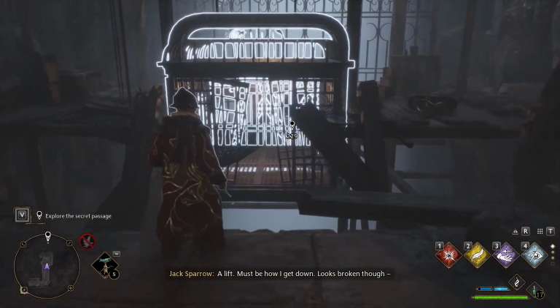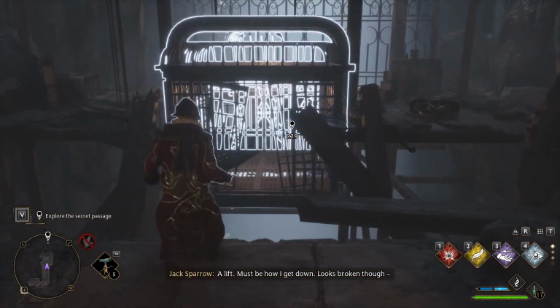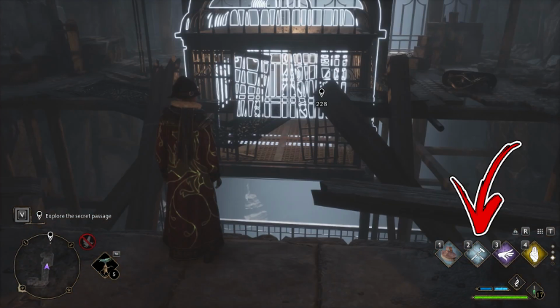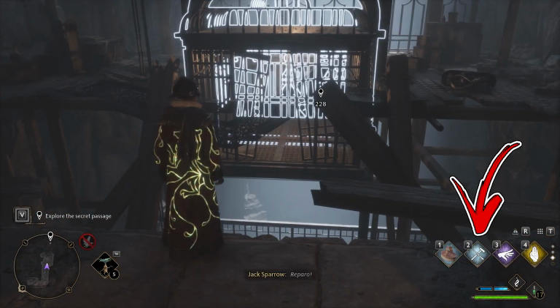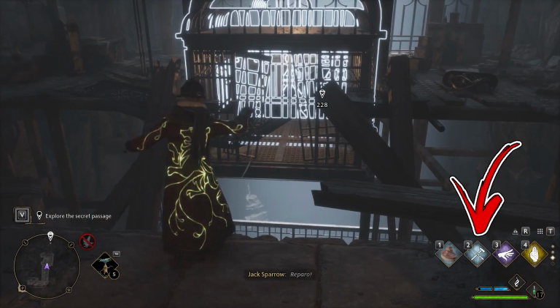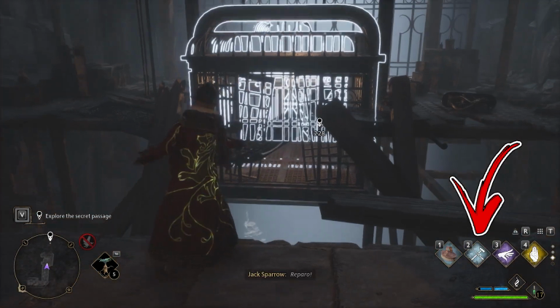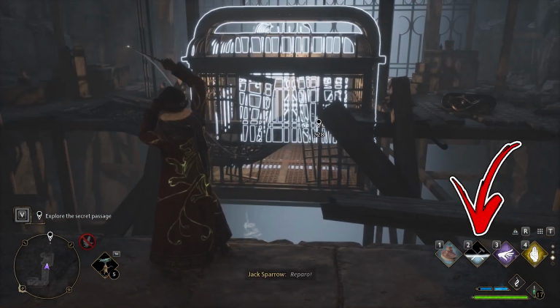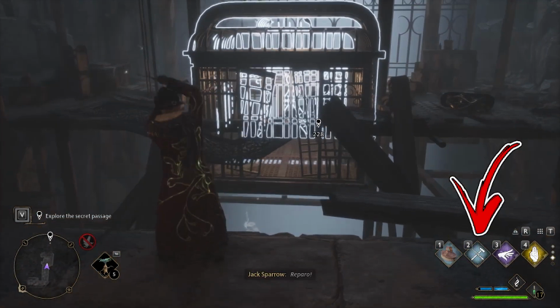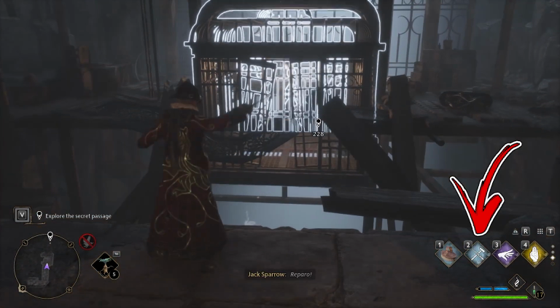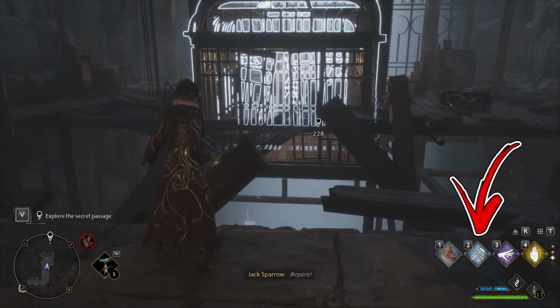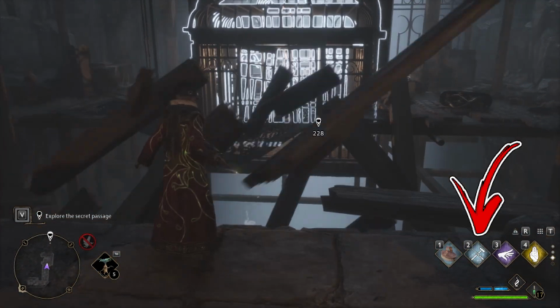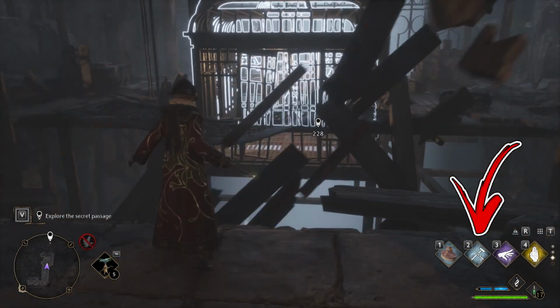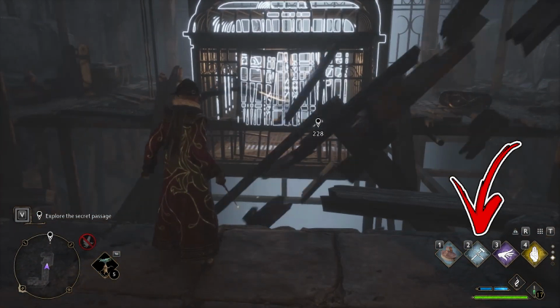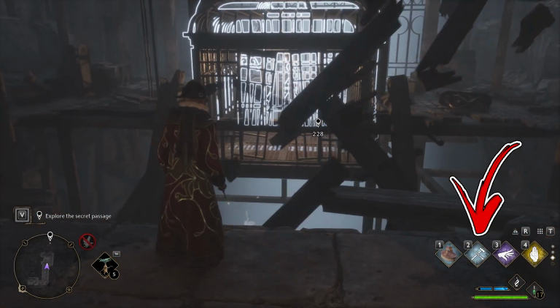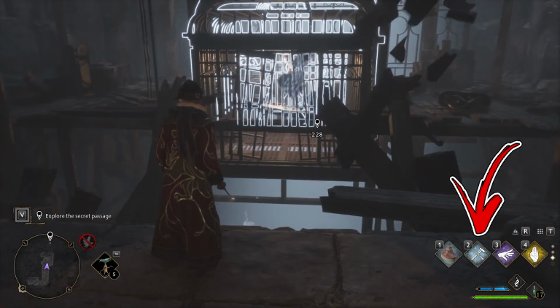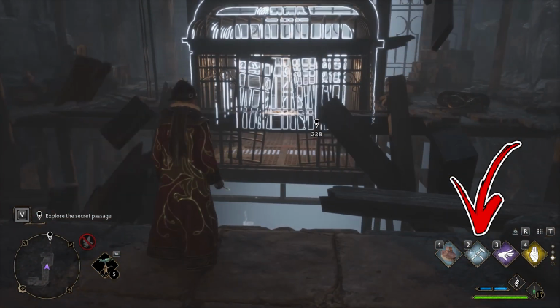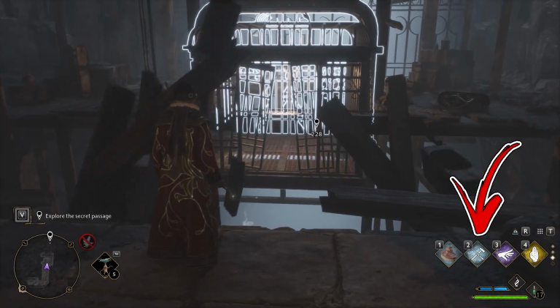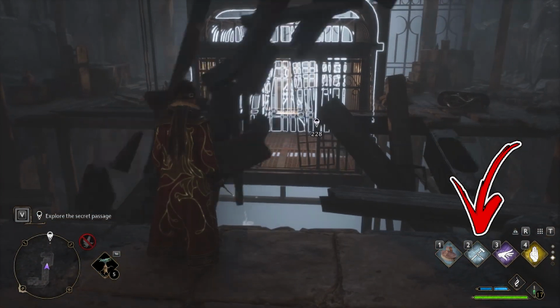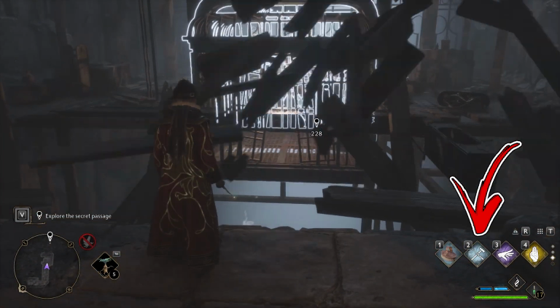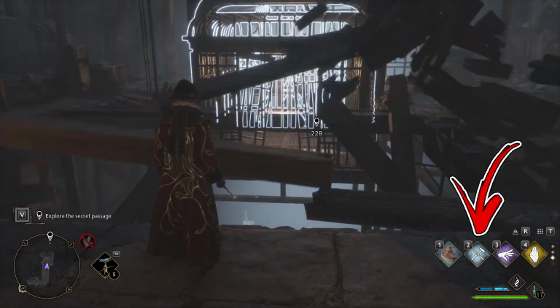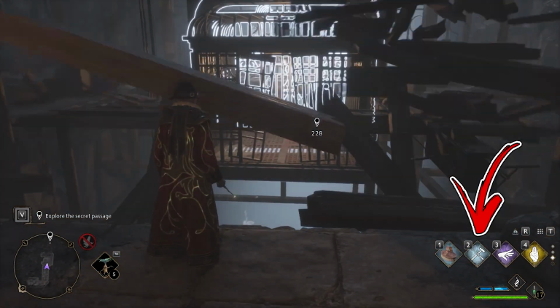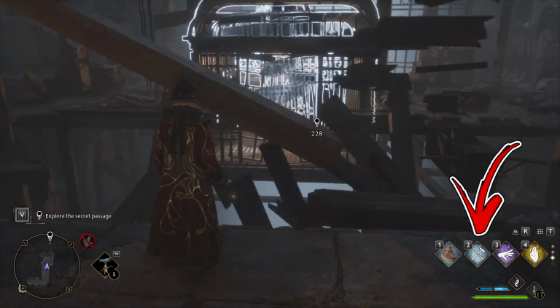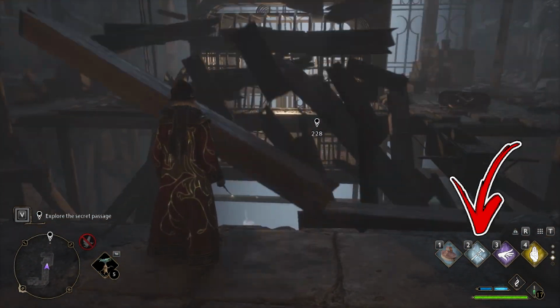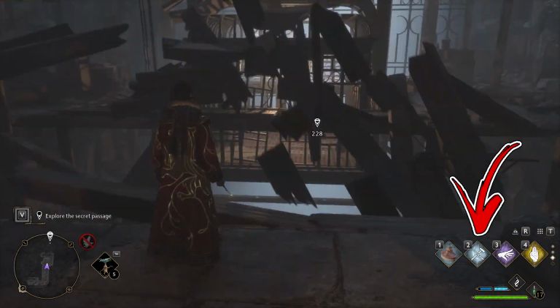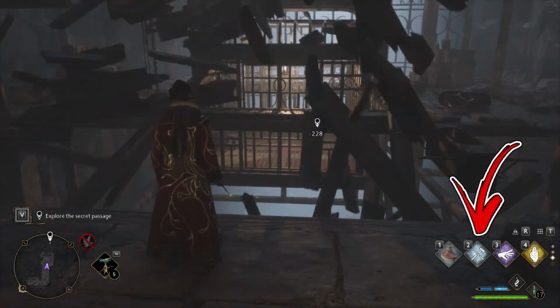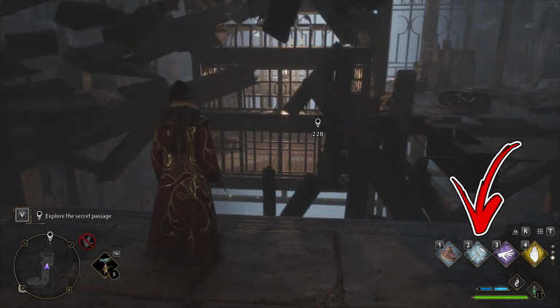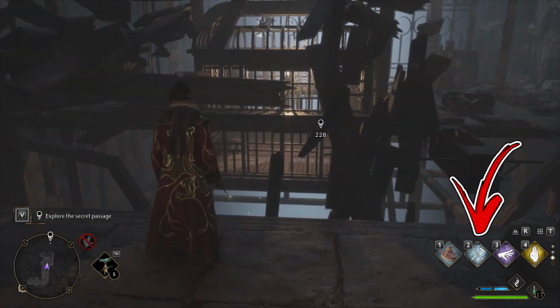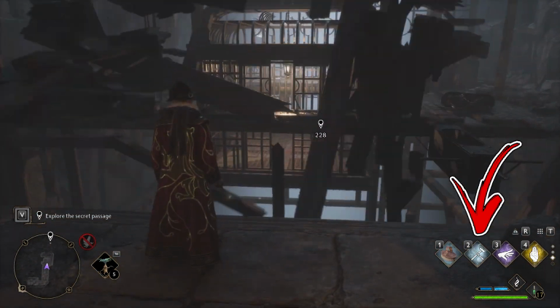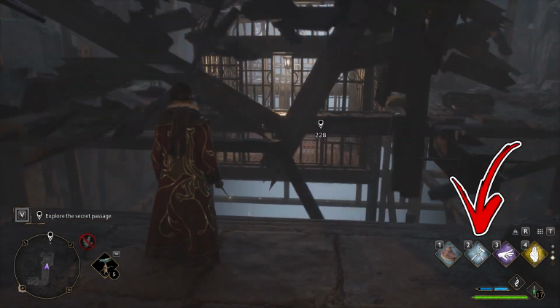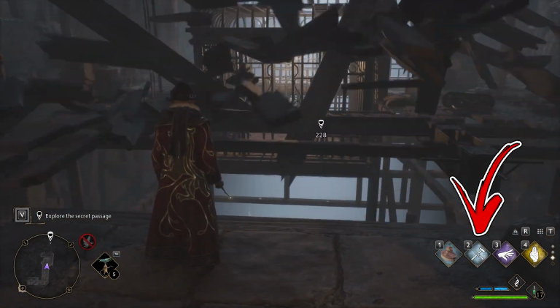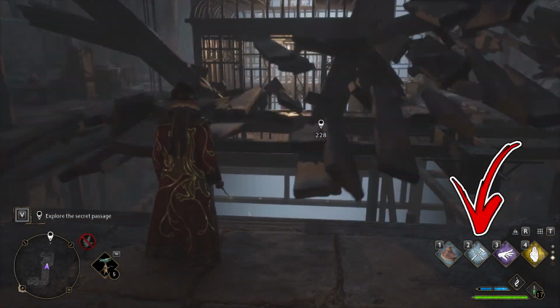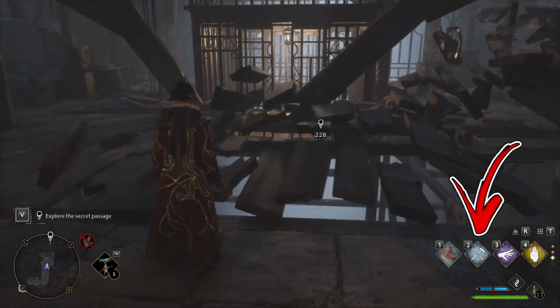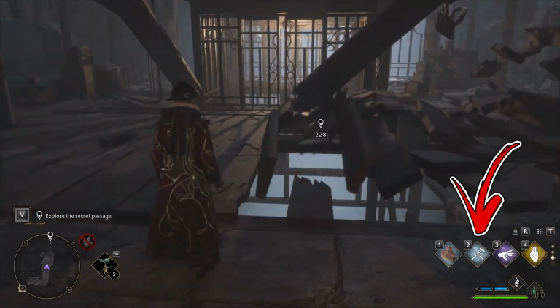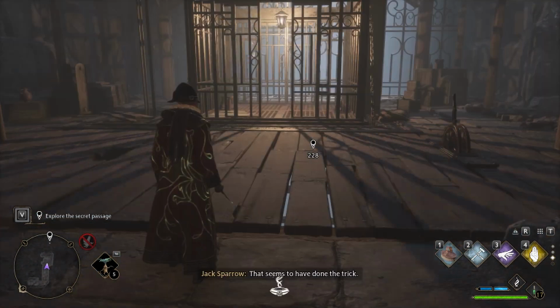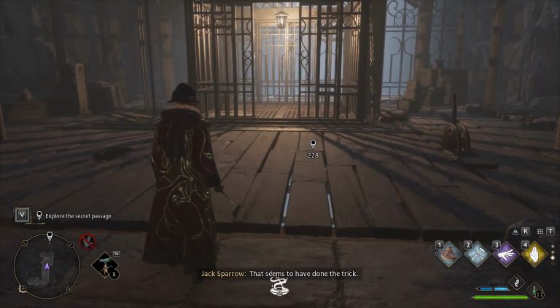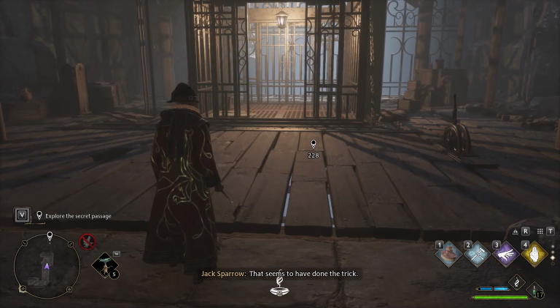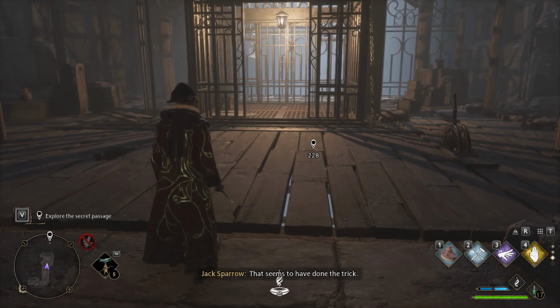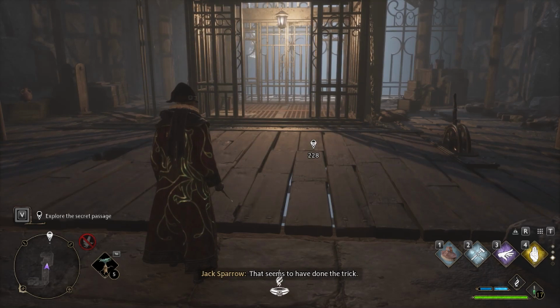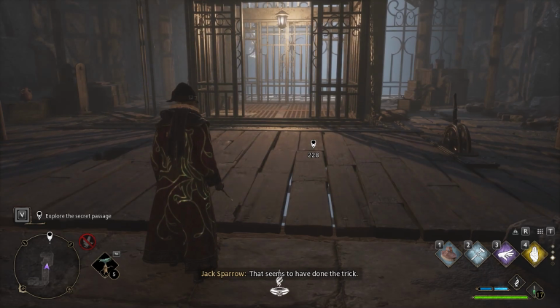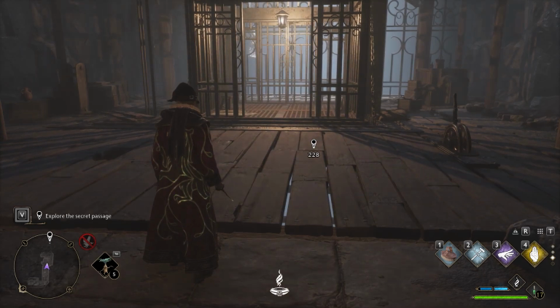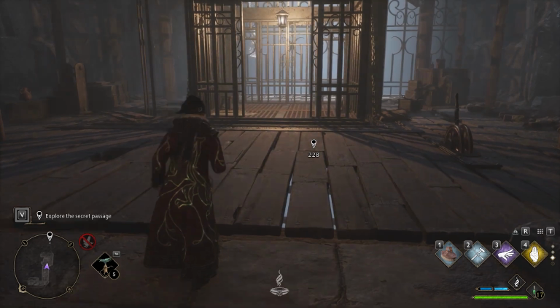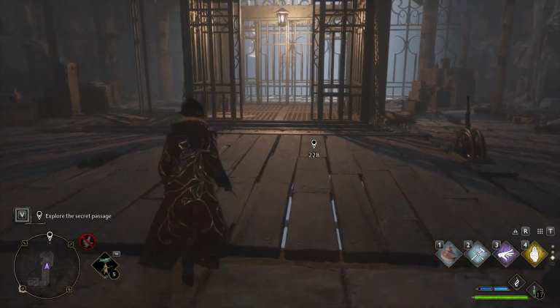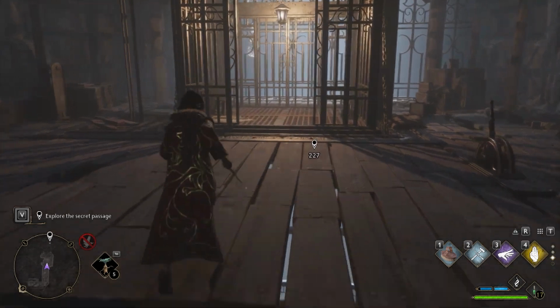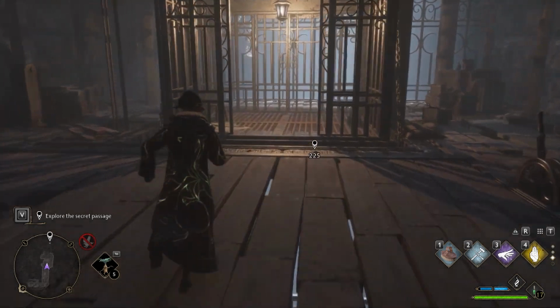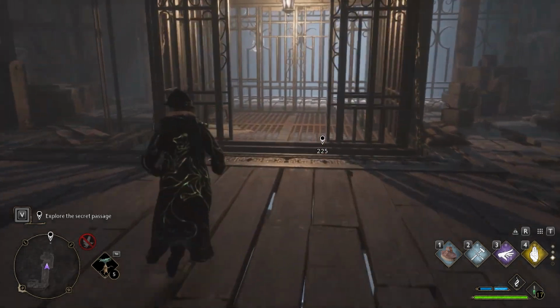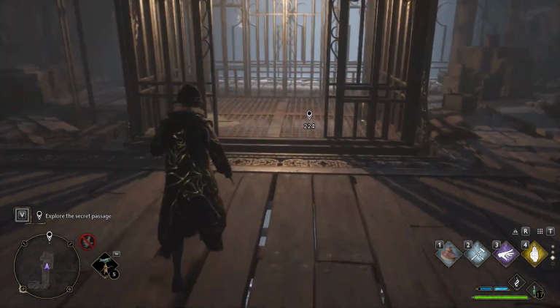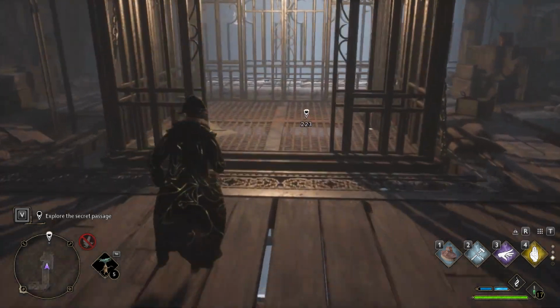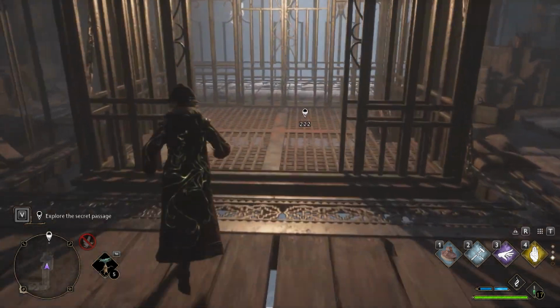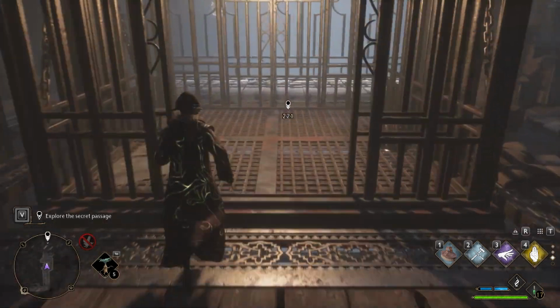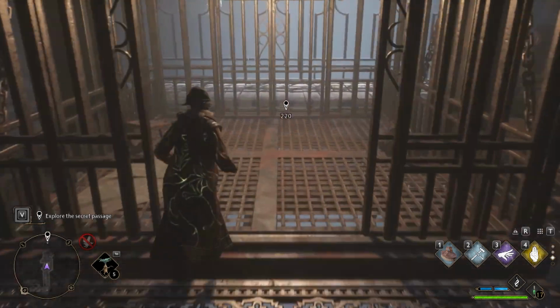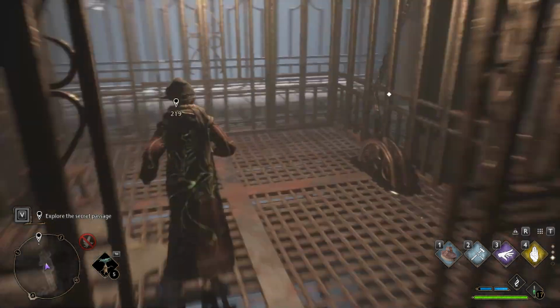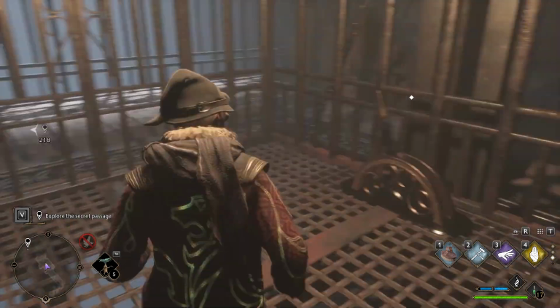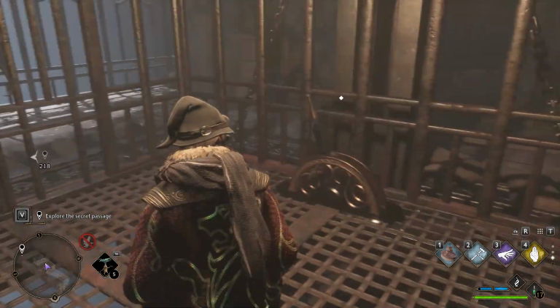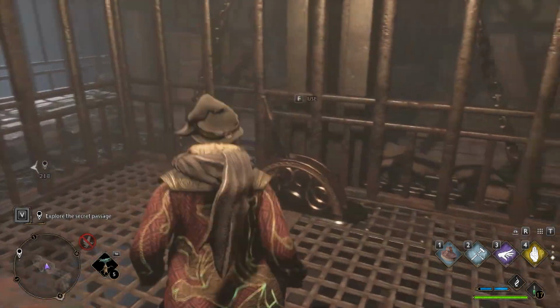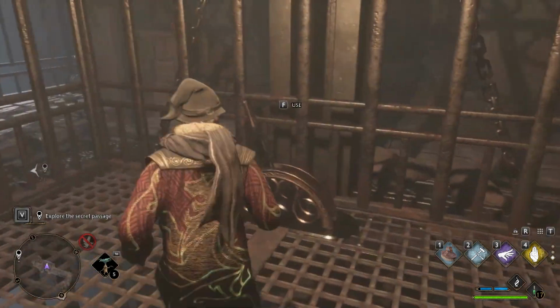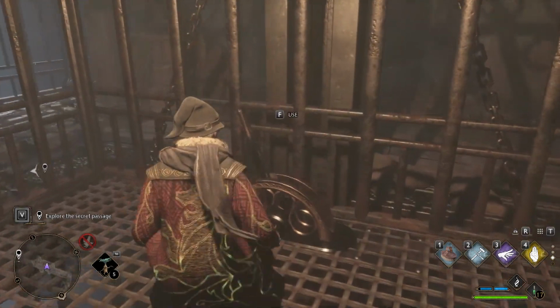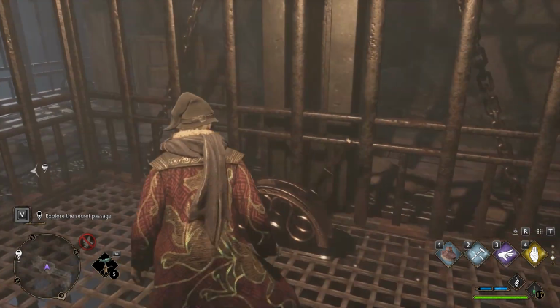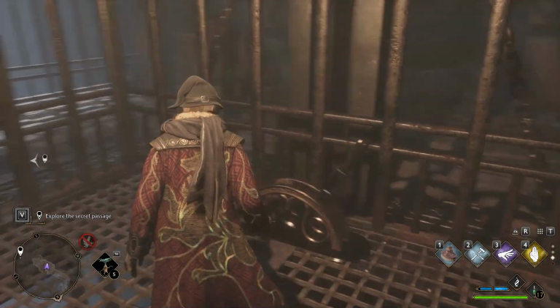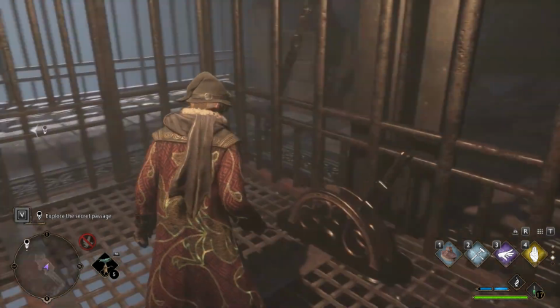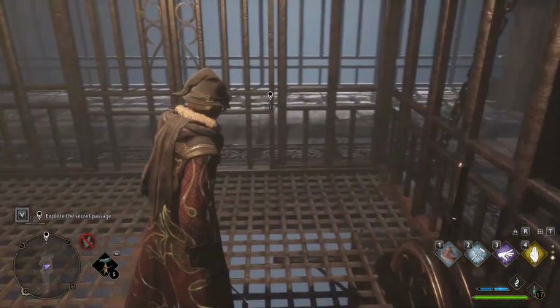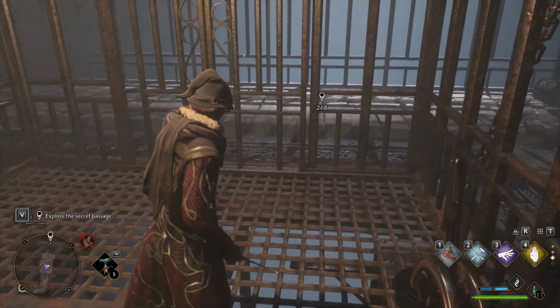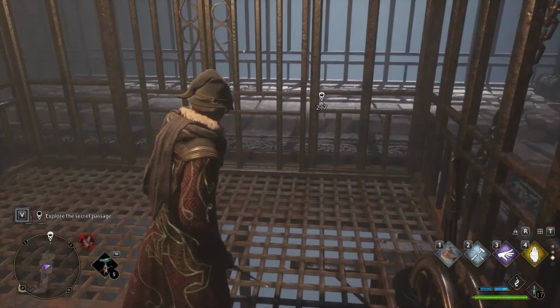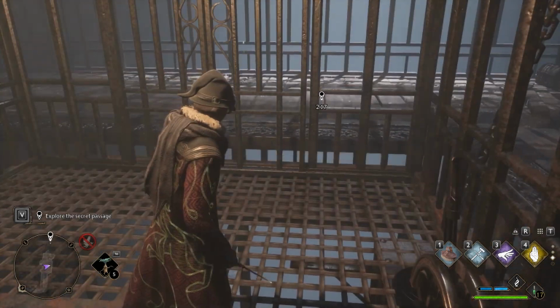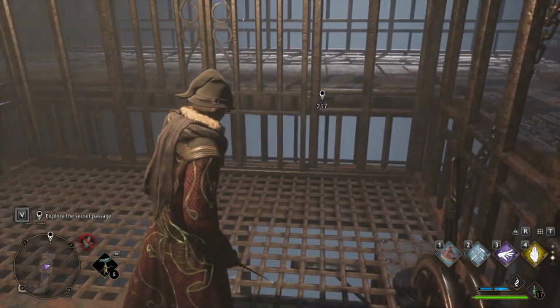You have to use the Repair spell in order to fix the lift. Then enter inside and pull the lever to go down.